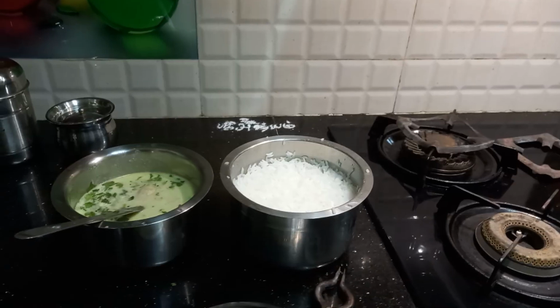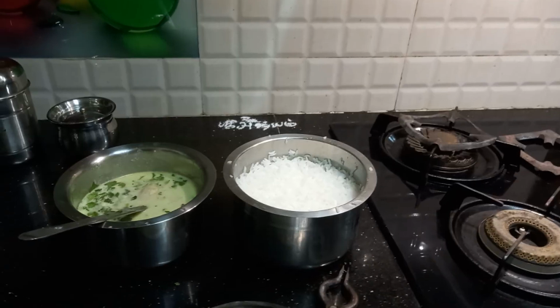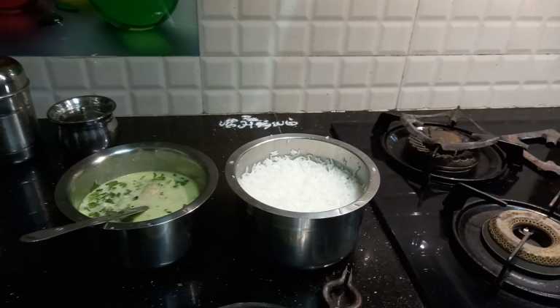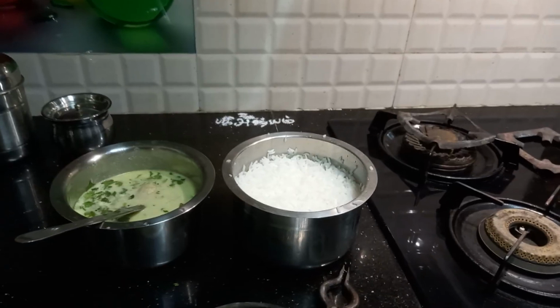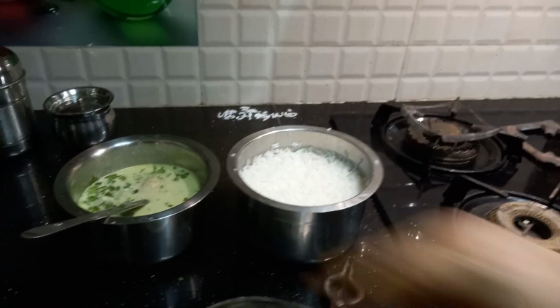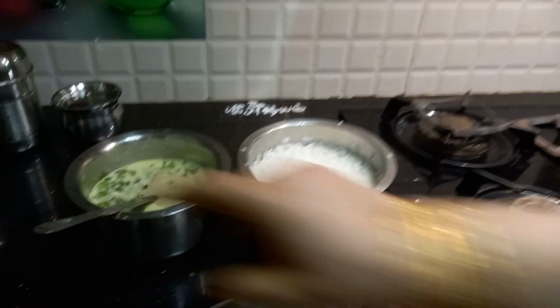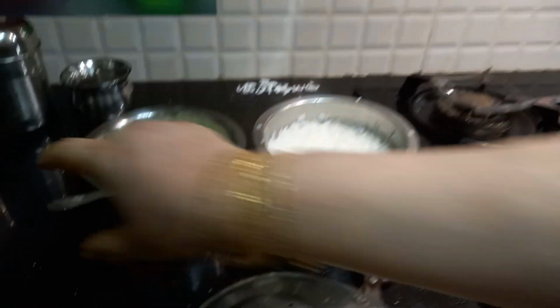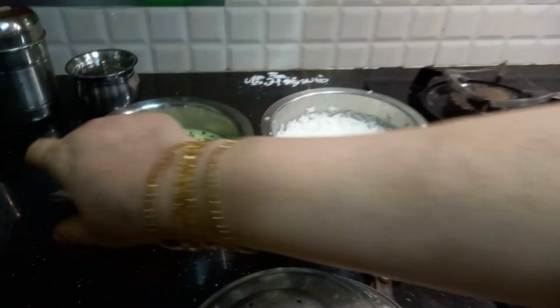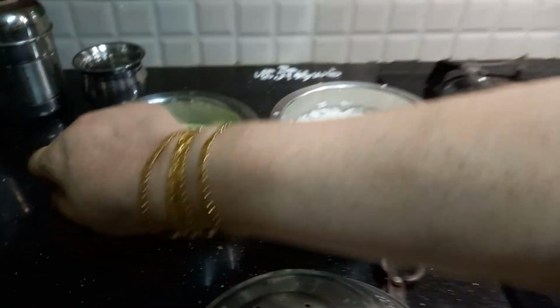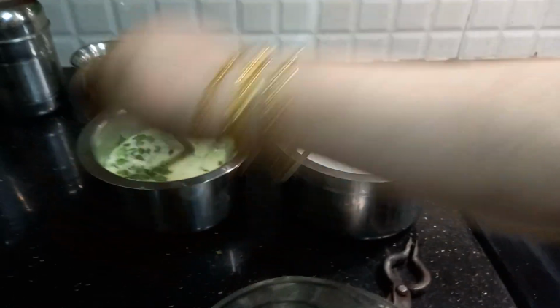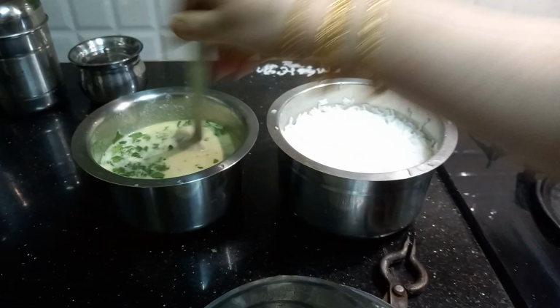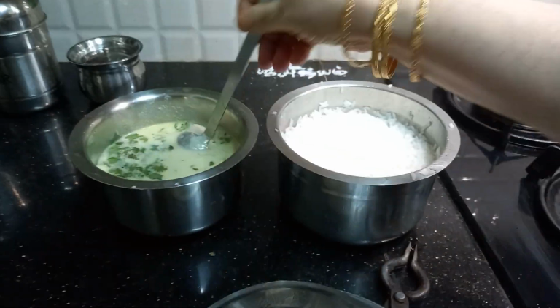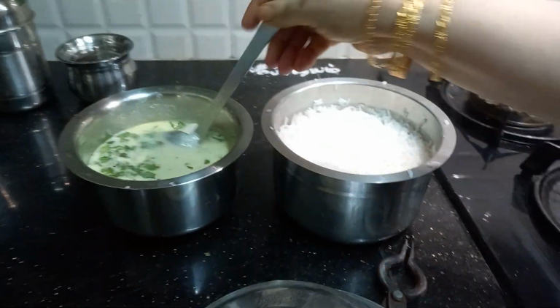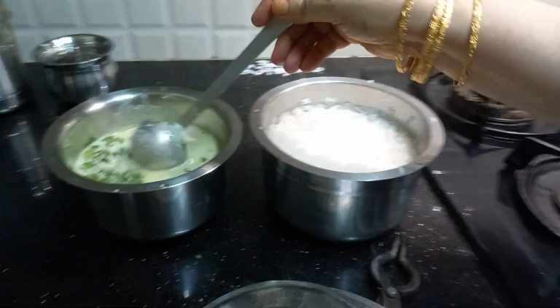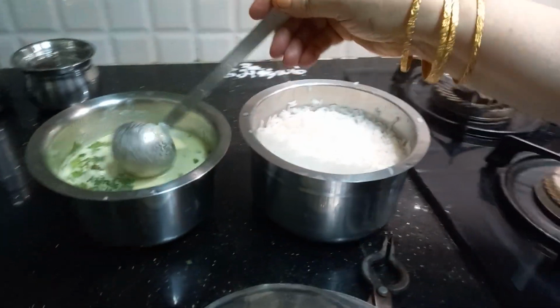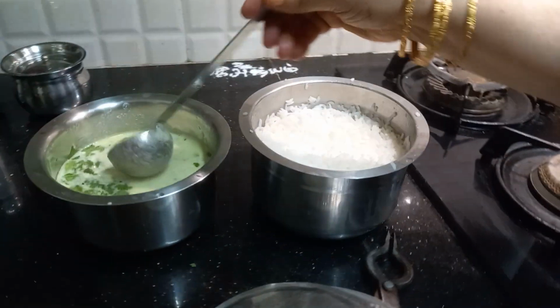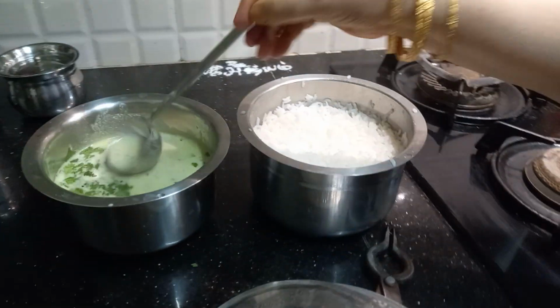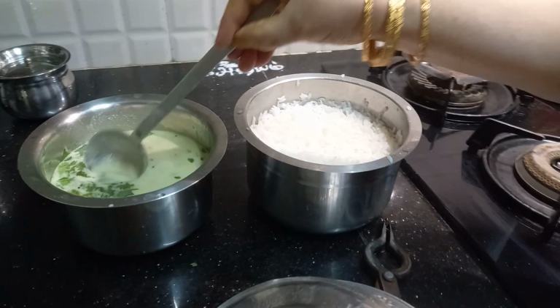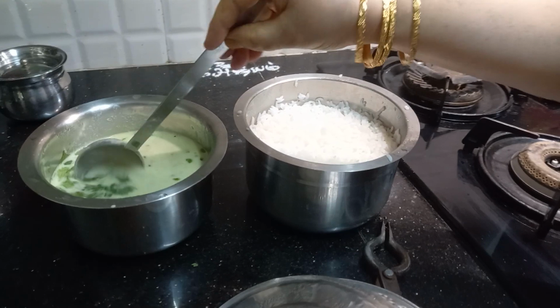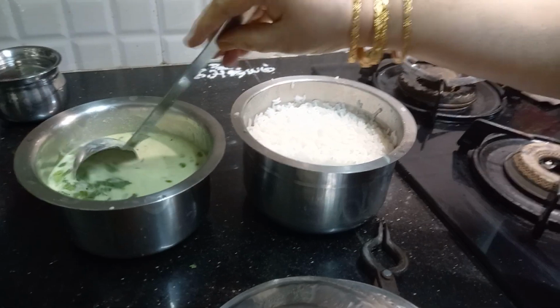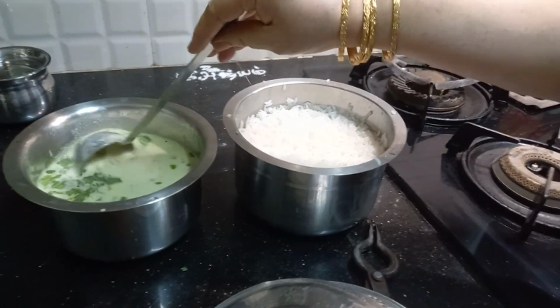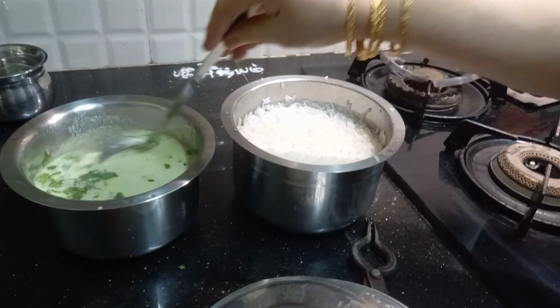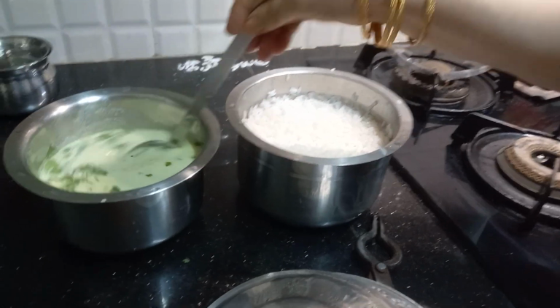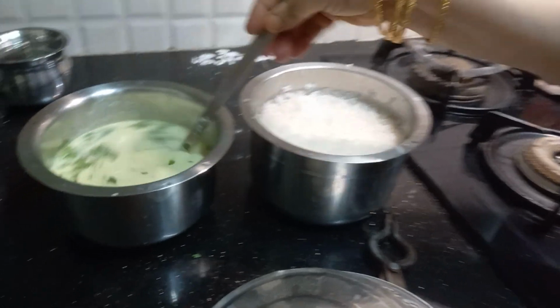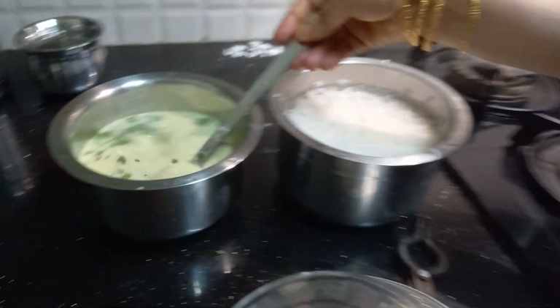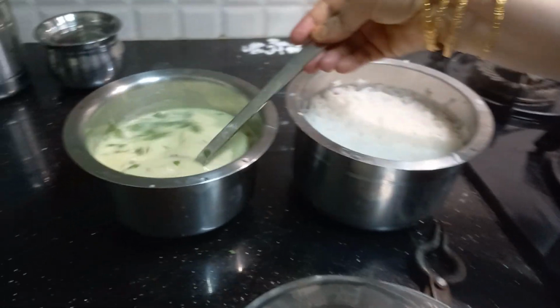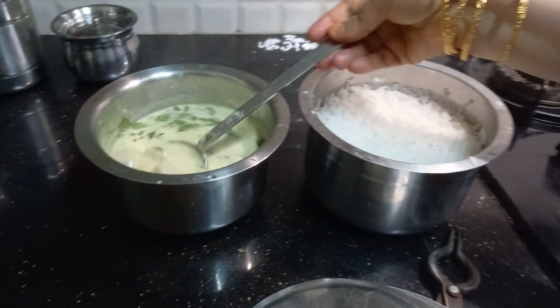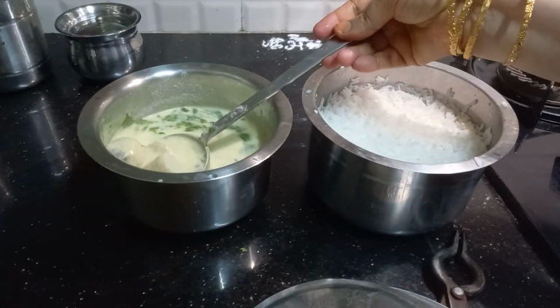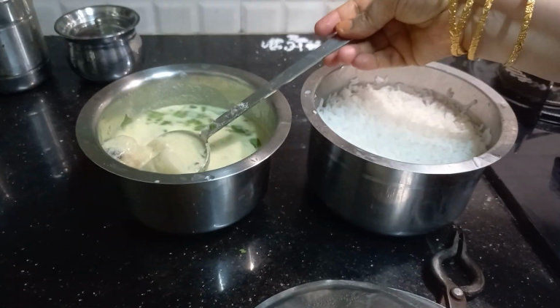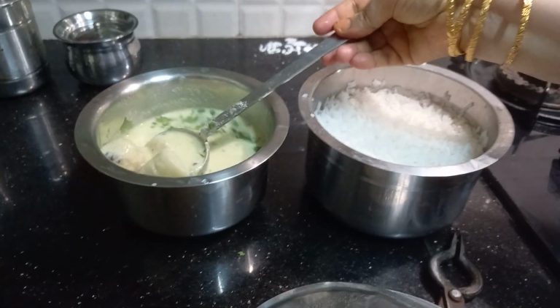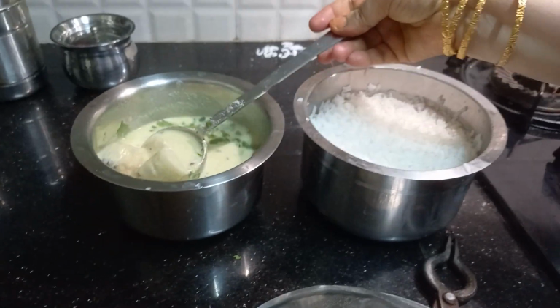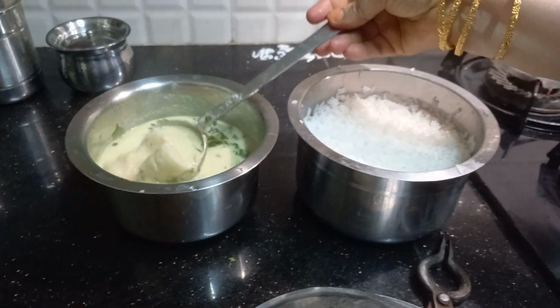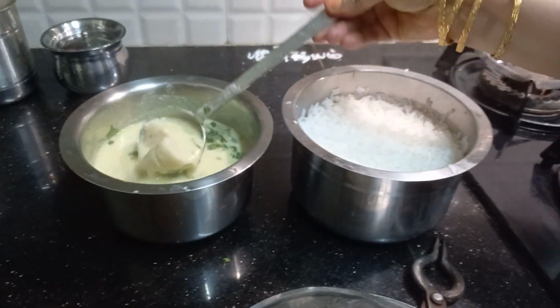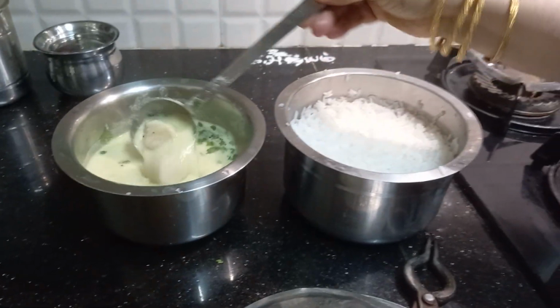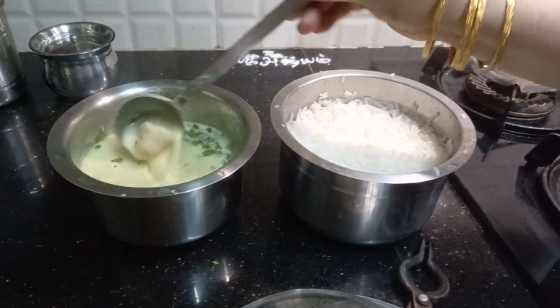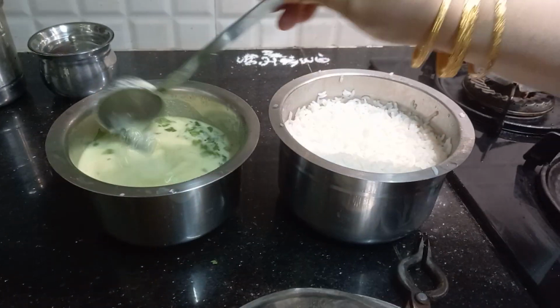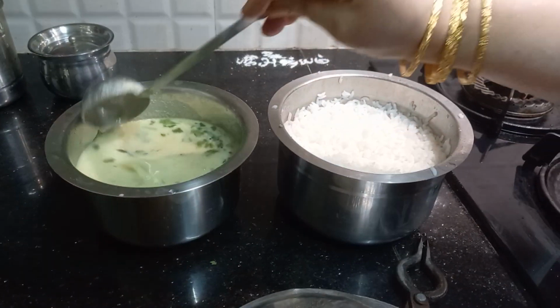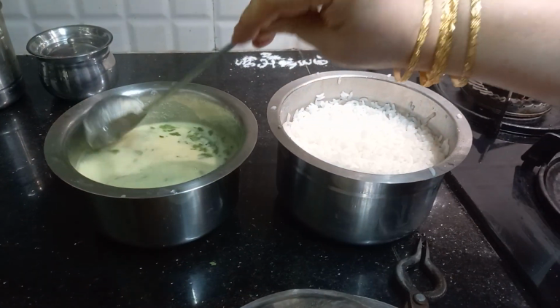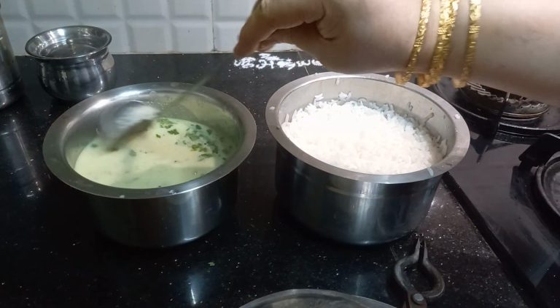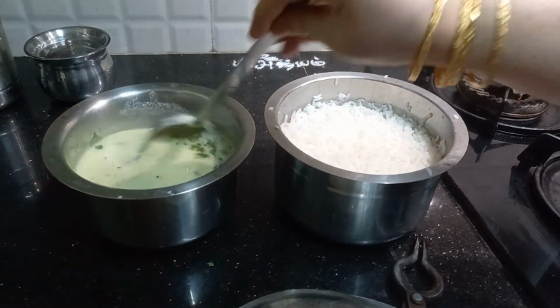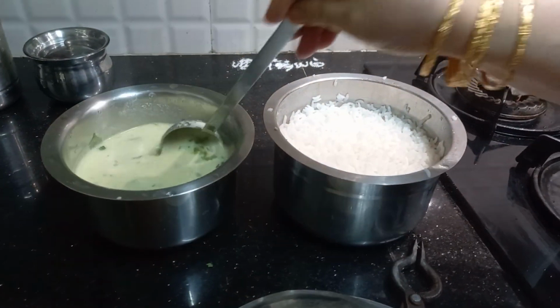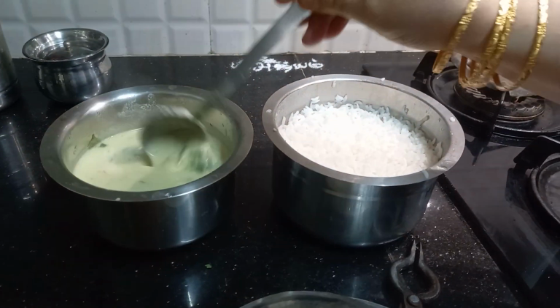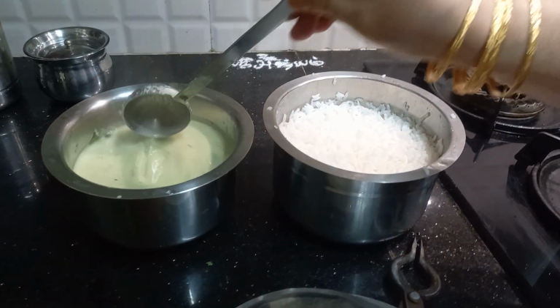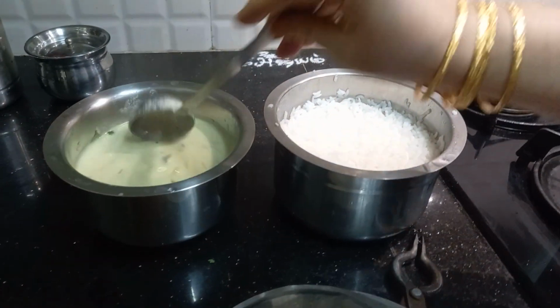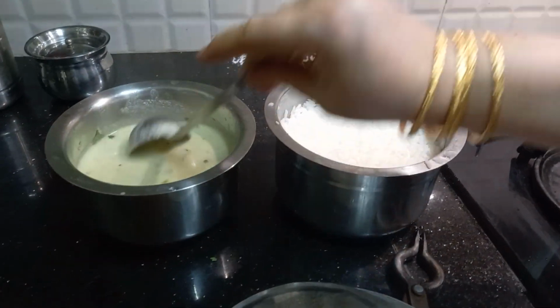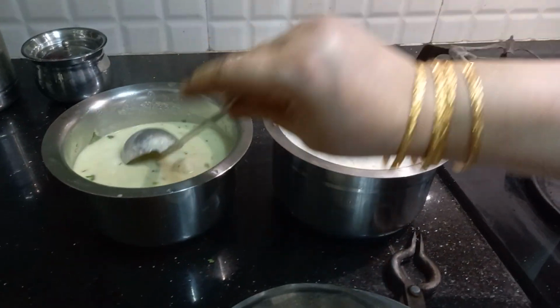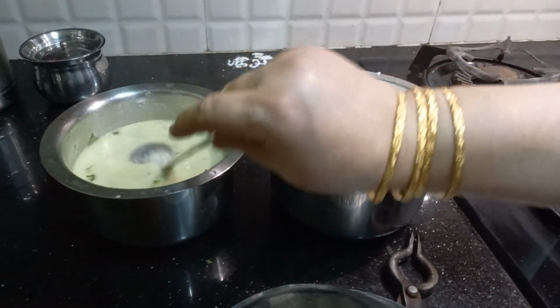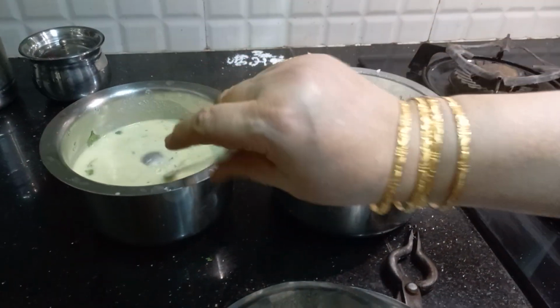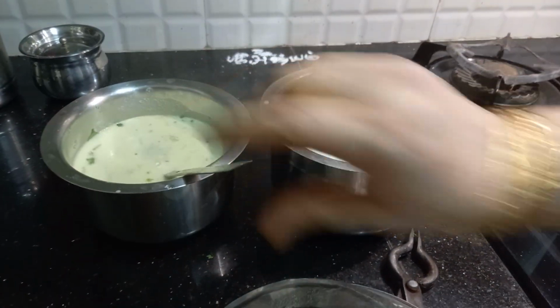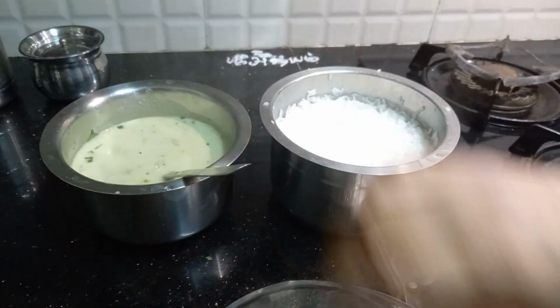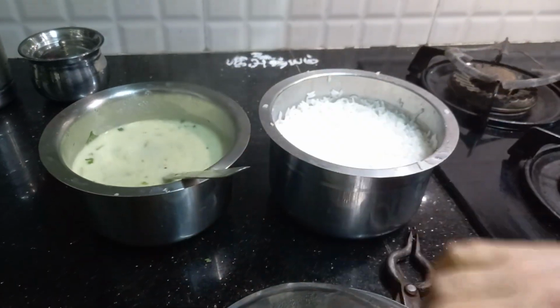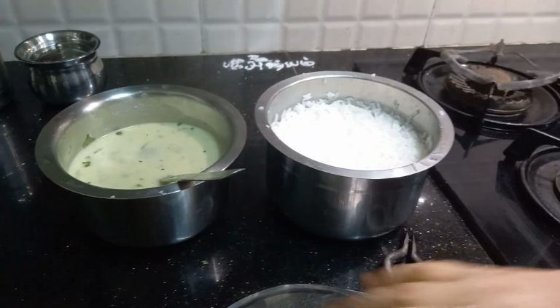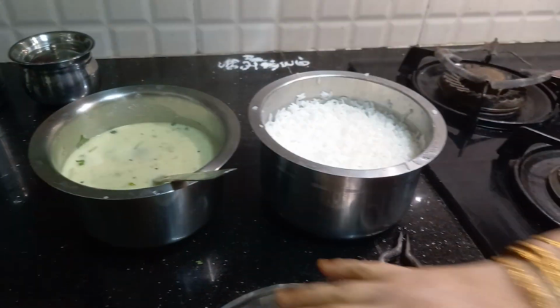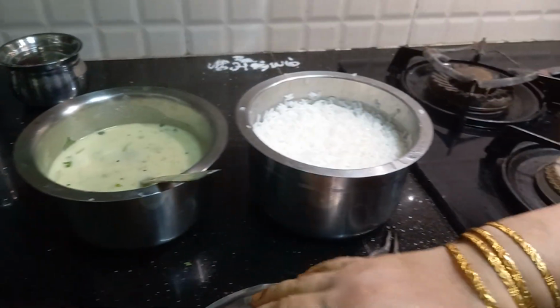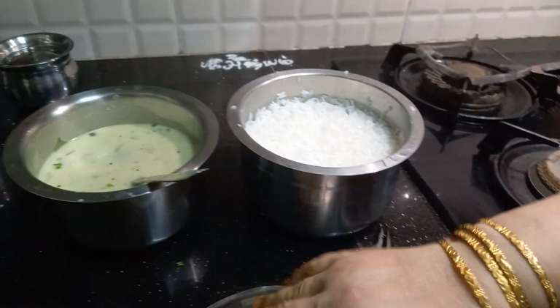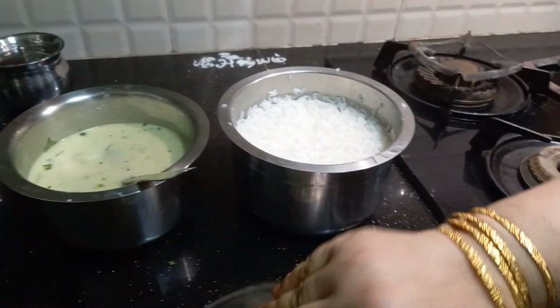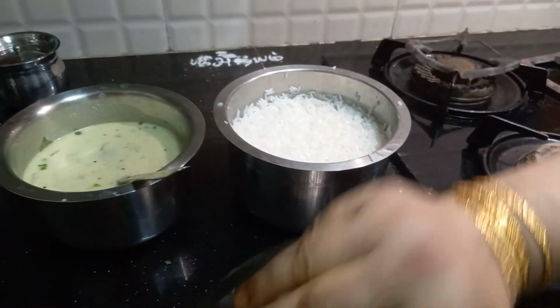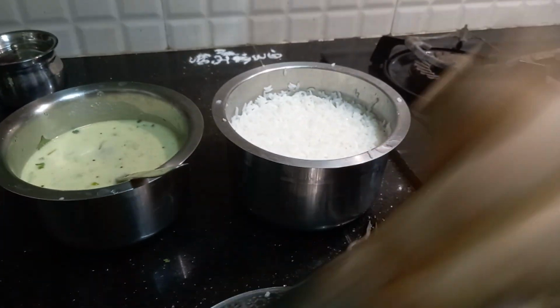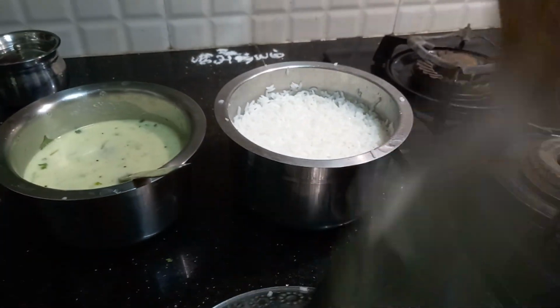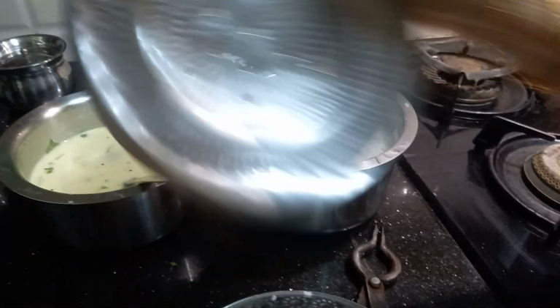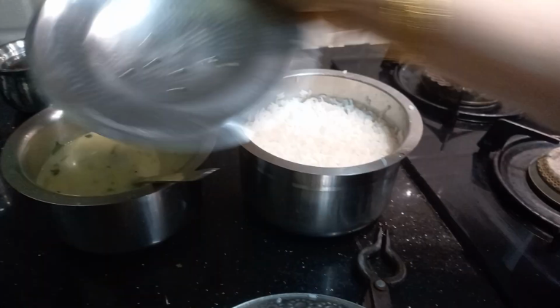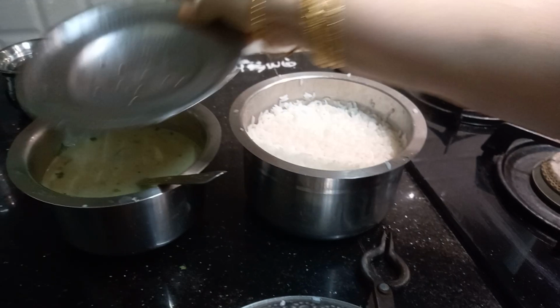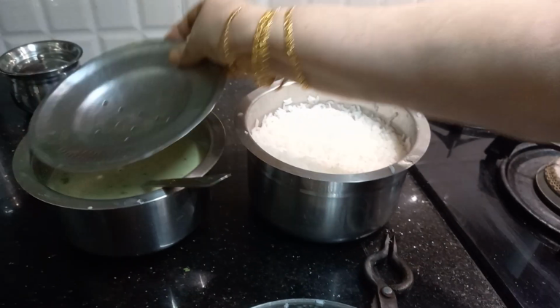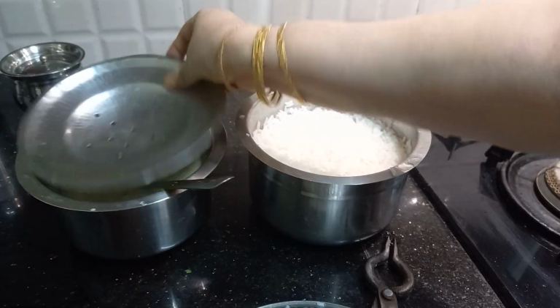Do you boil the food here? Do you boil the food? Yes, so let's boil the food. Okay, we eat it.